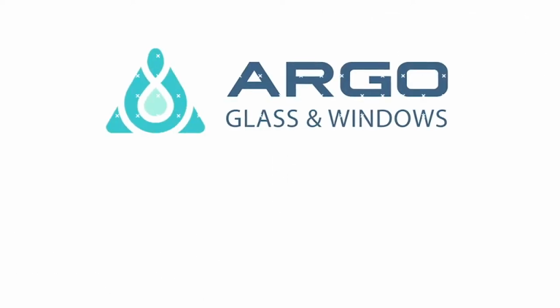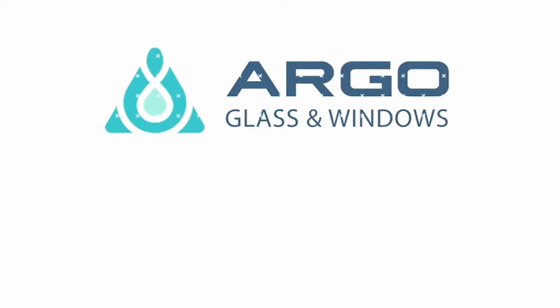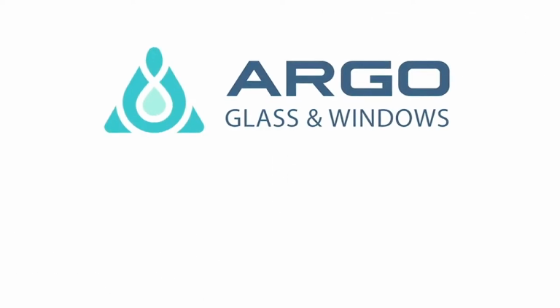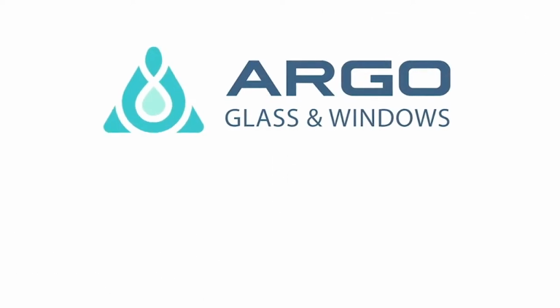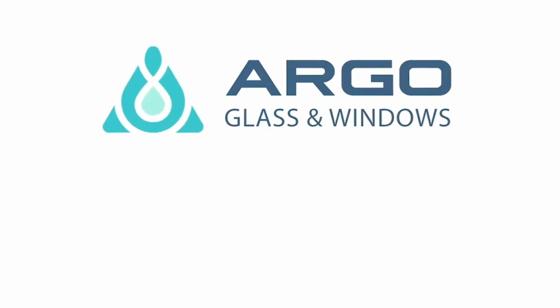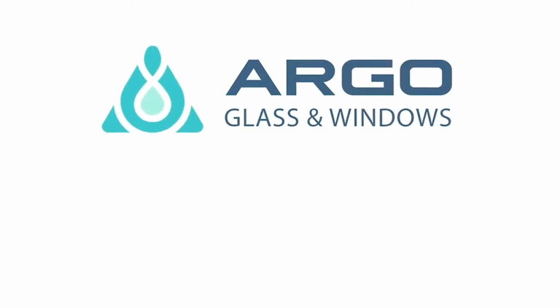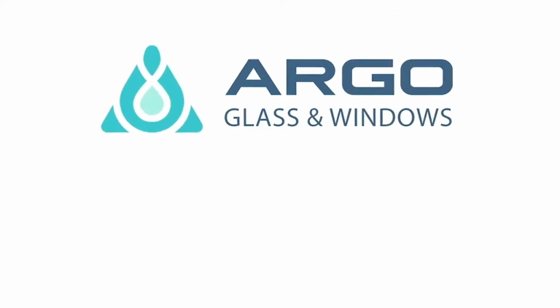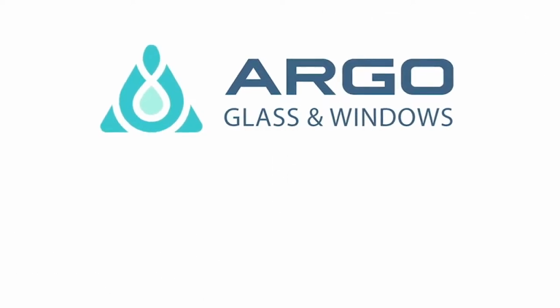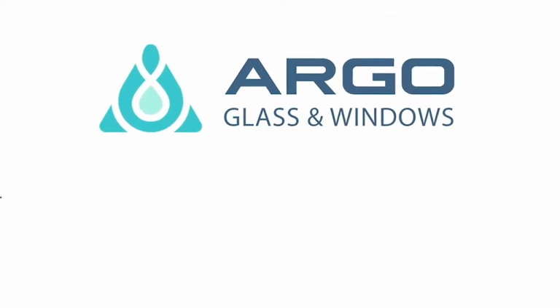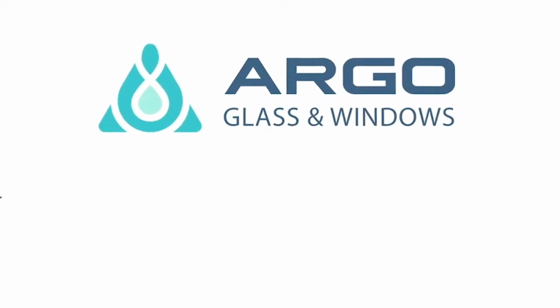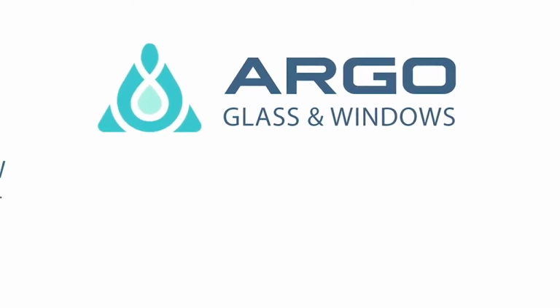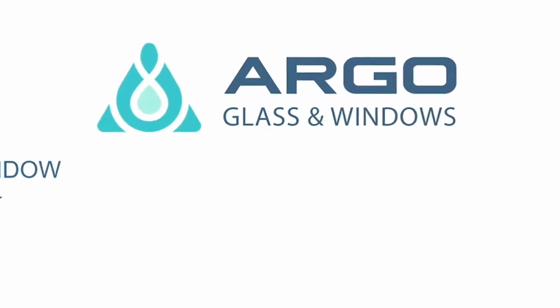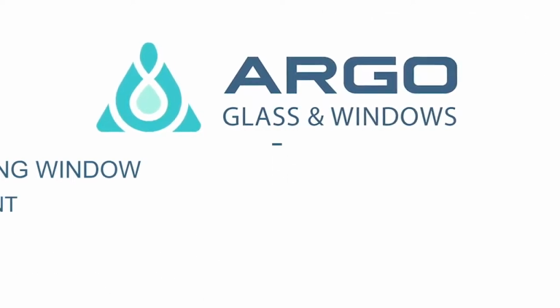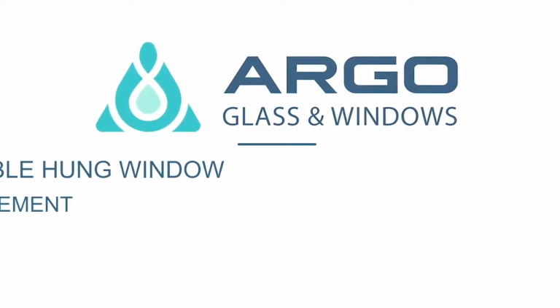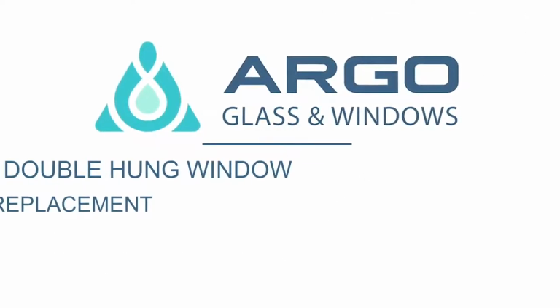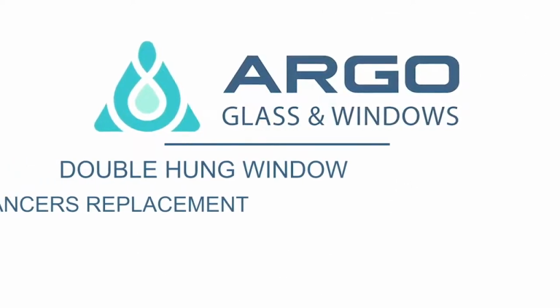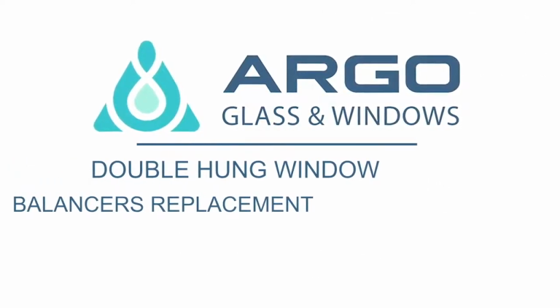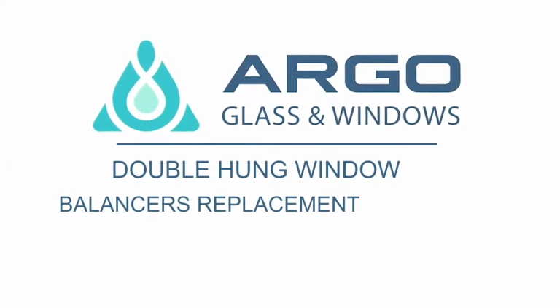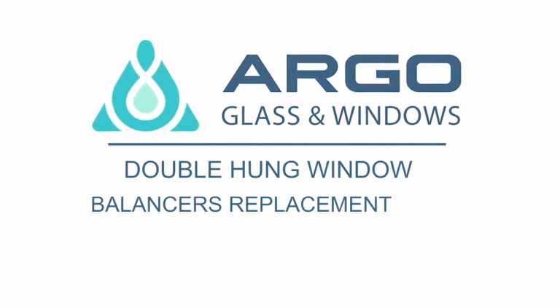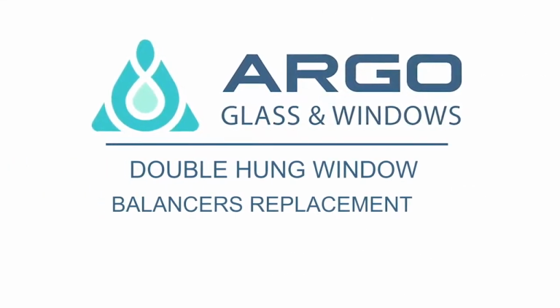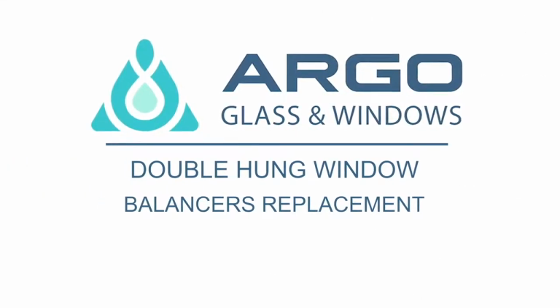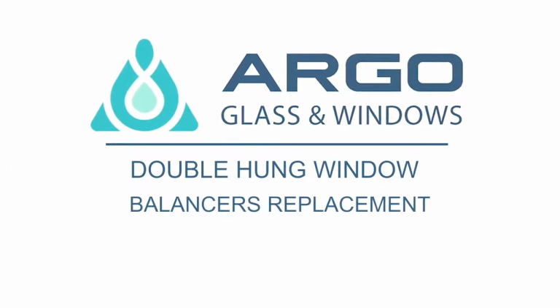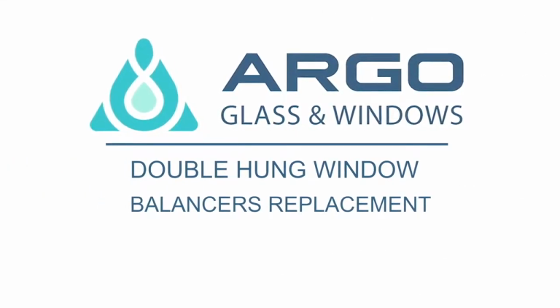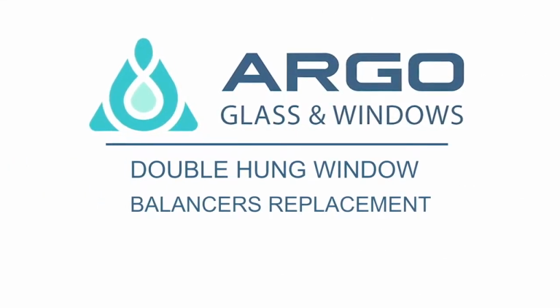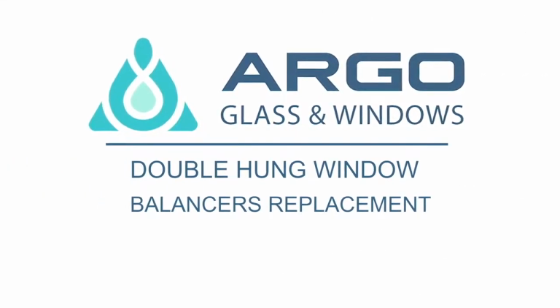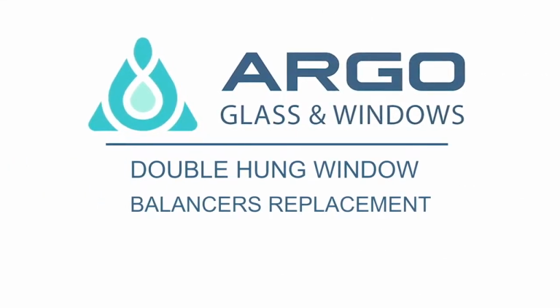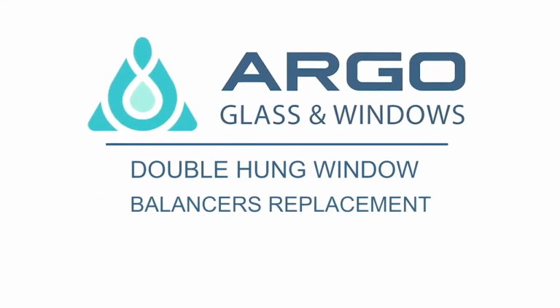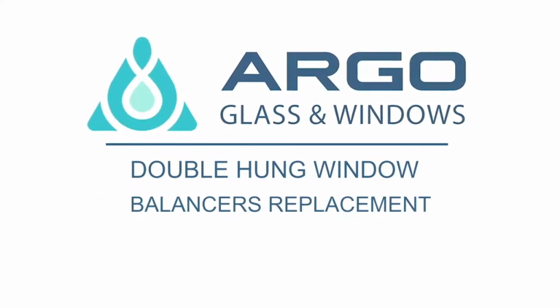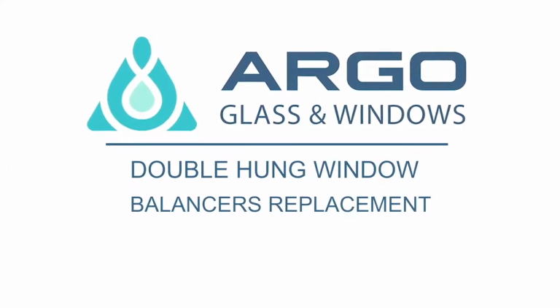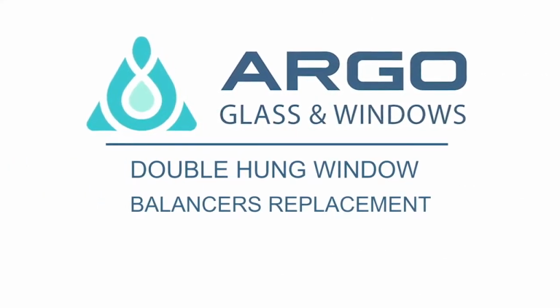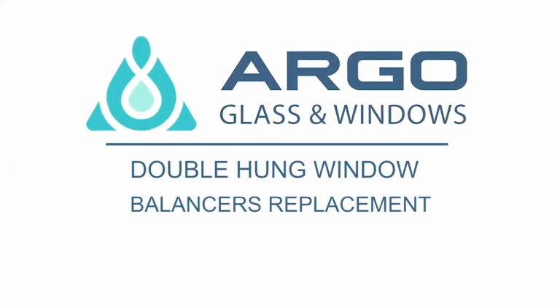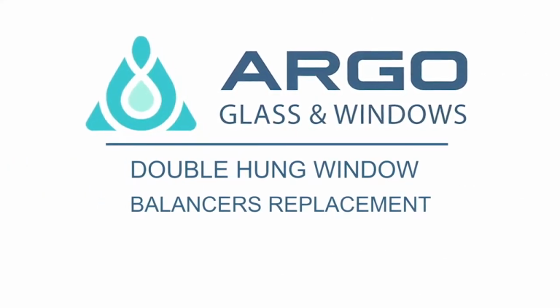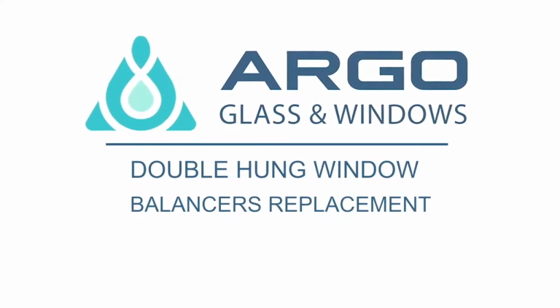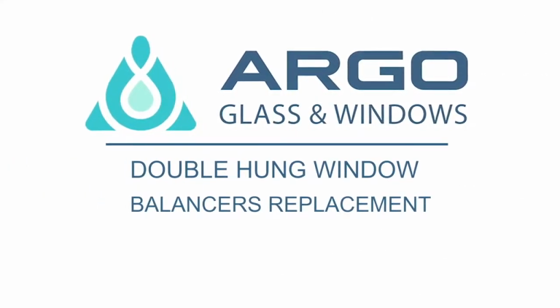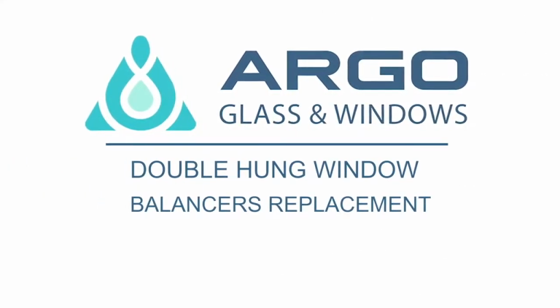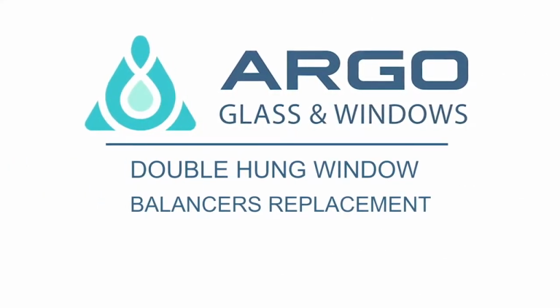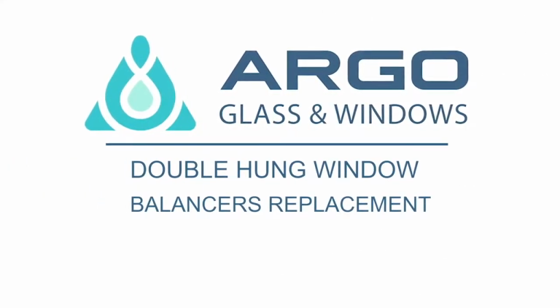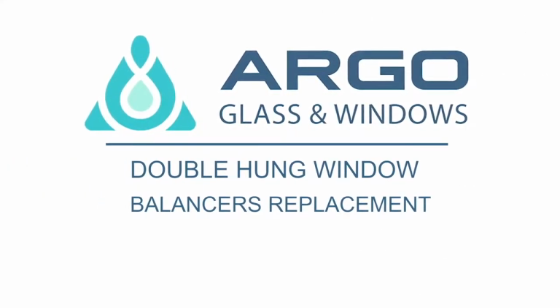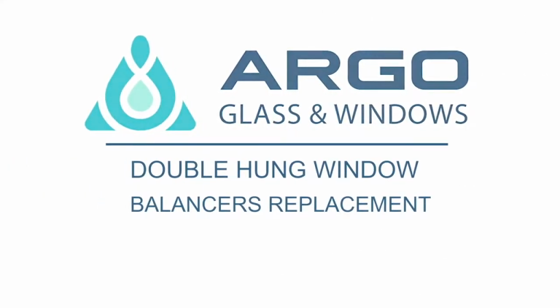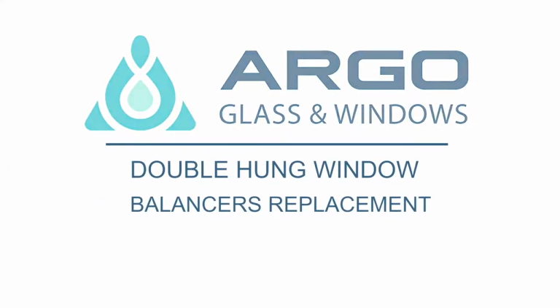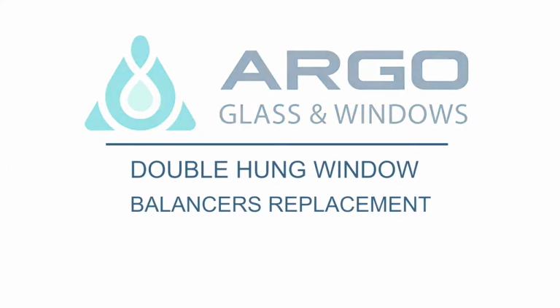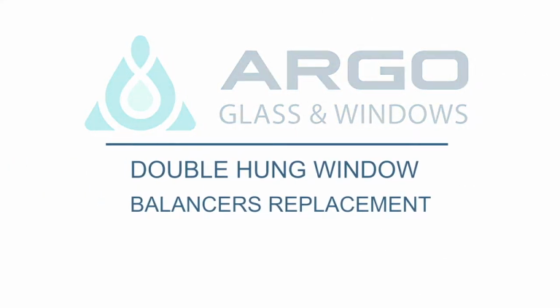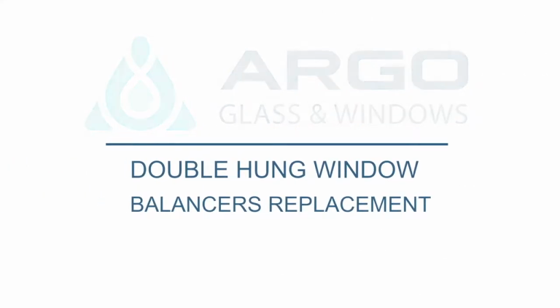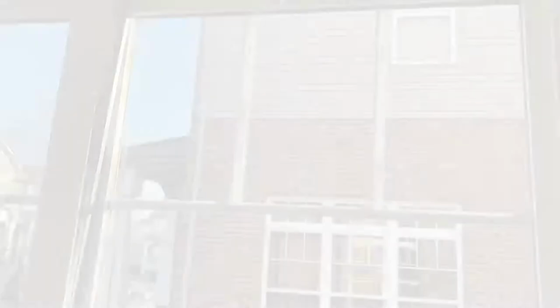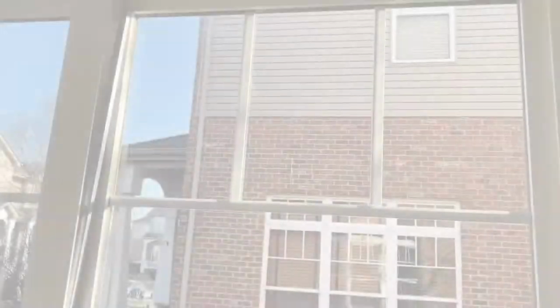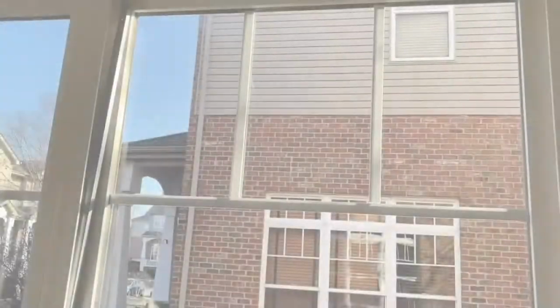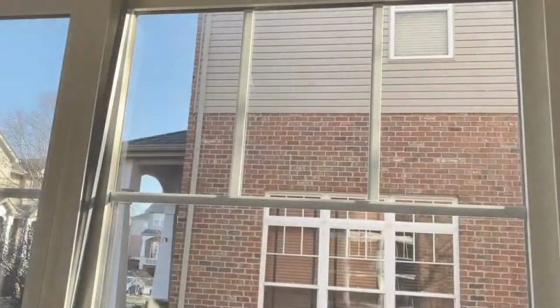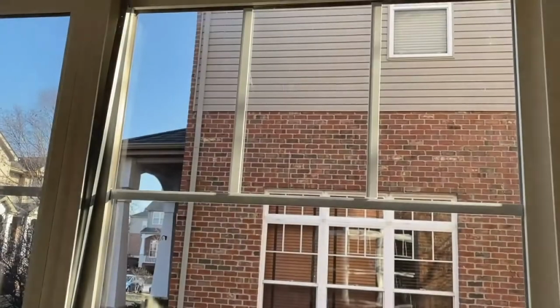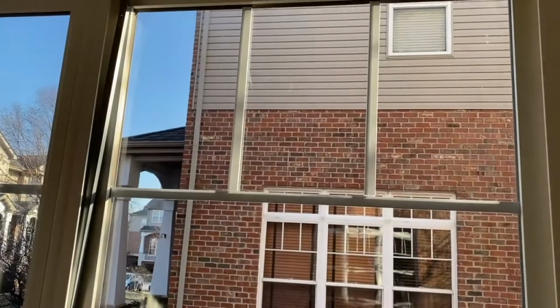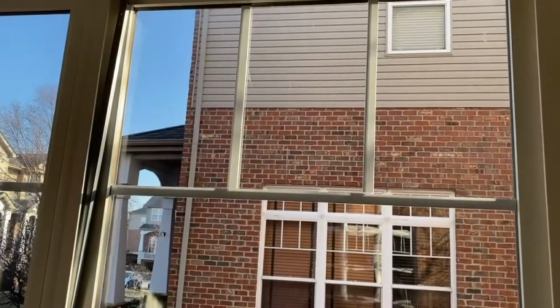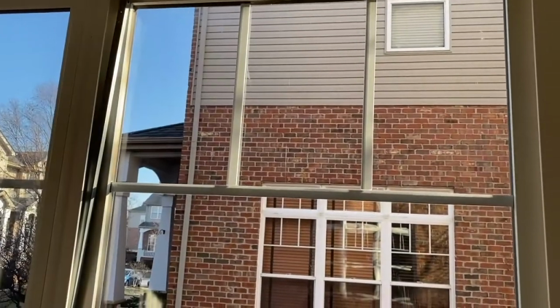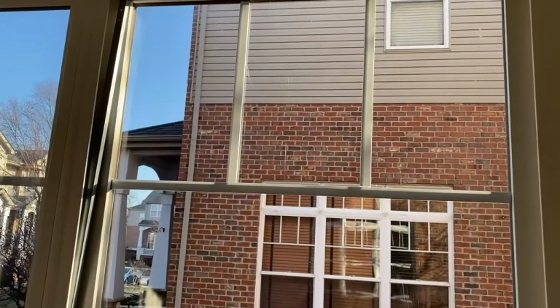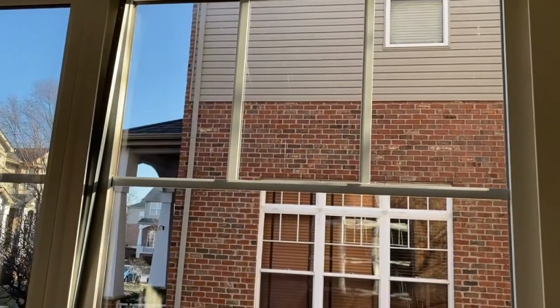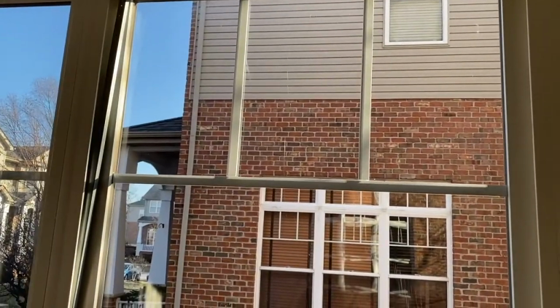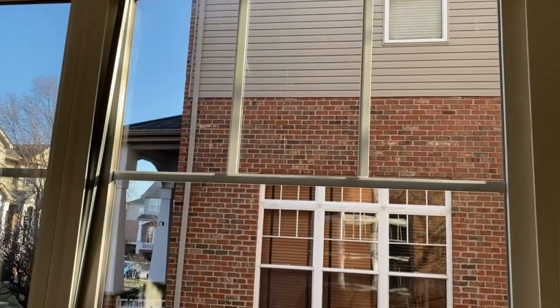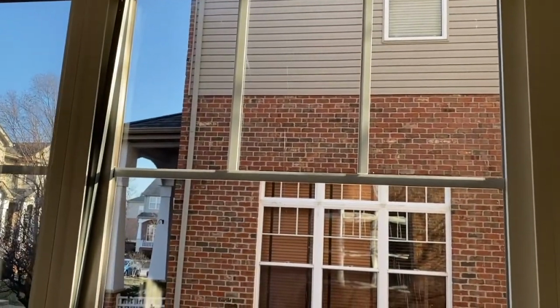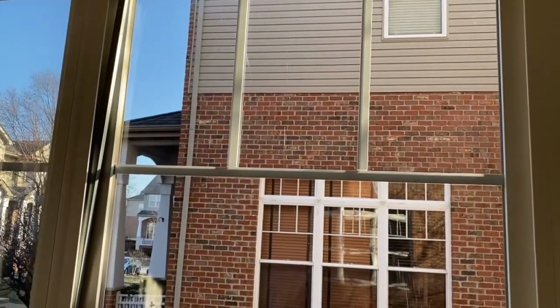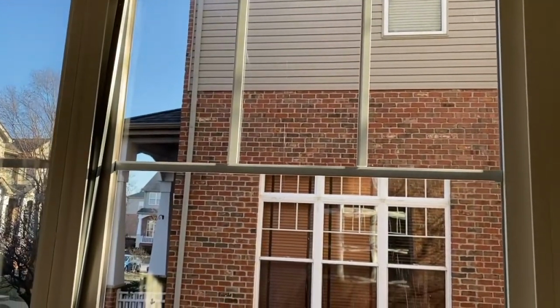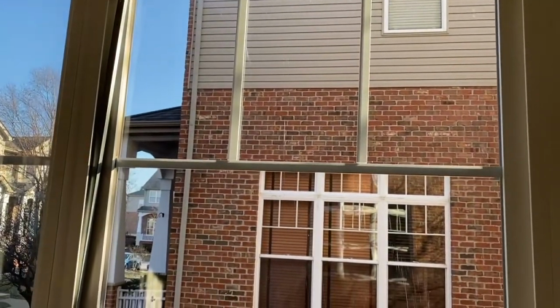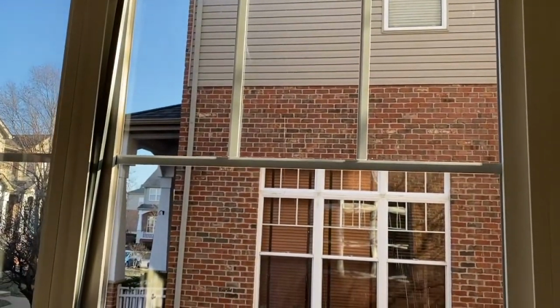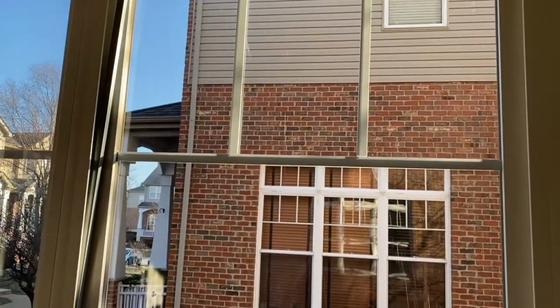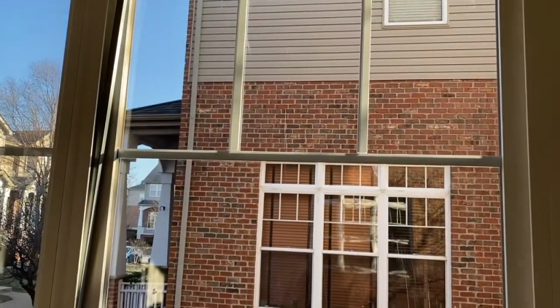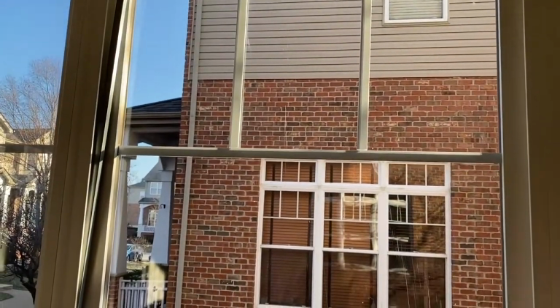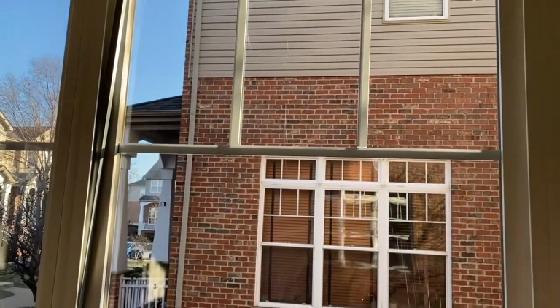Argo Glass and Windows would like to present the process of balancer replacement on non-tilt single-hung vinyl windows.